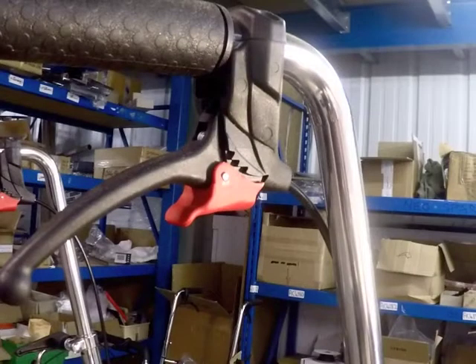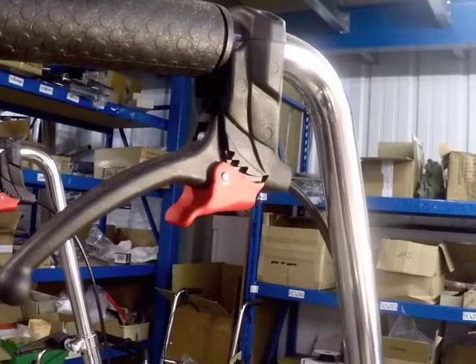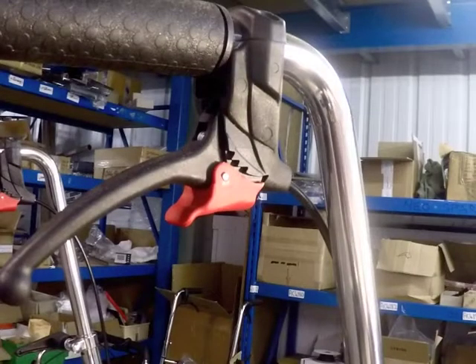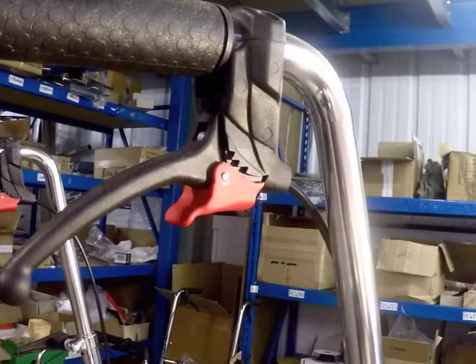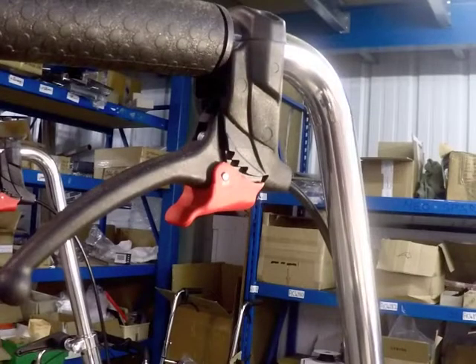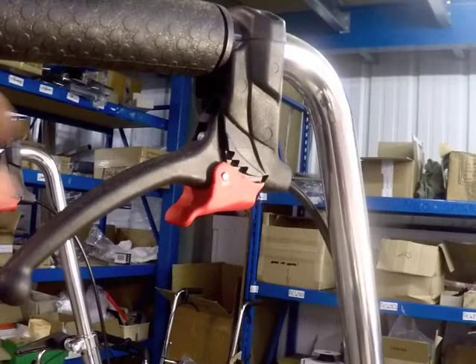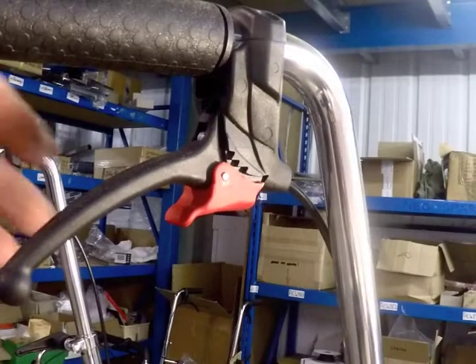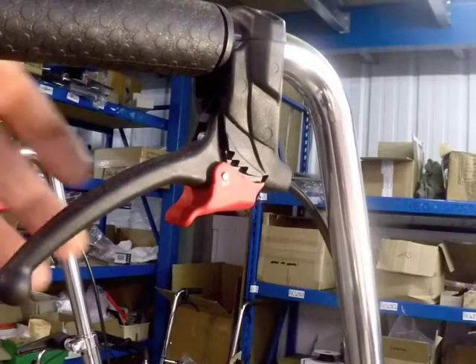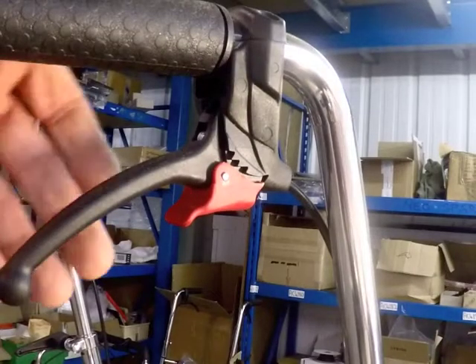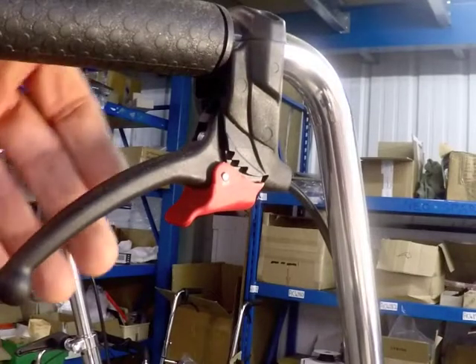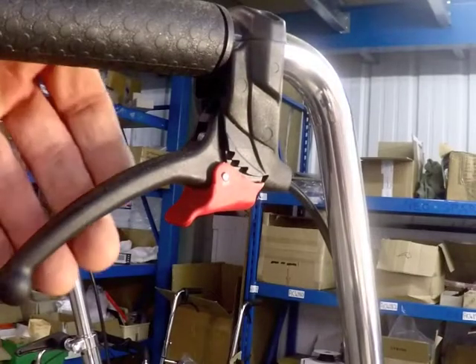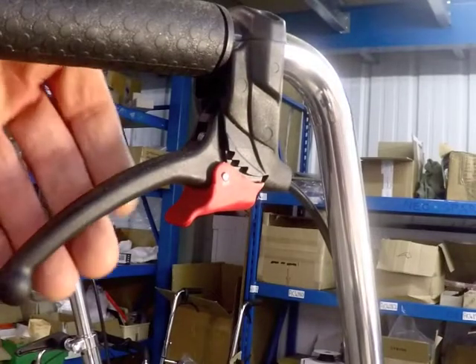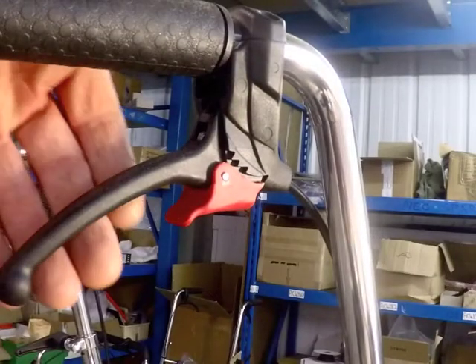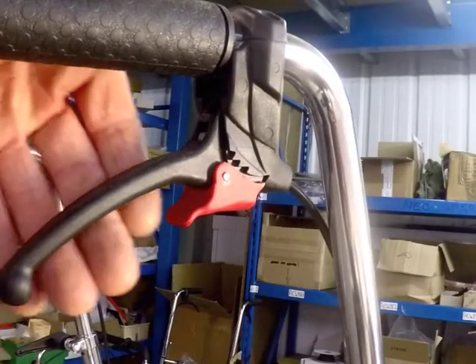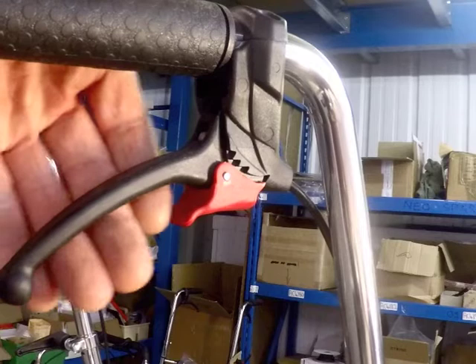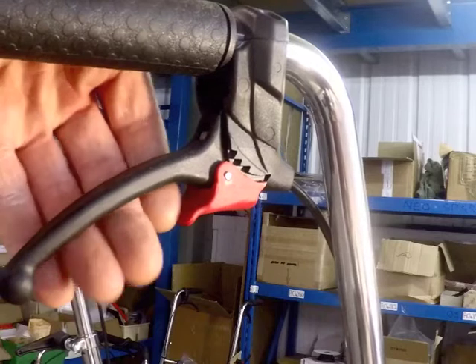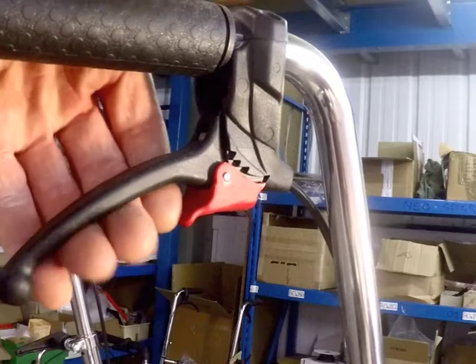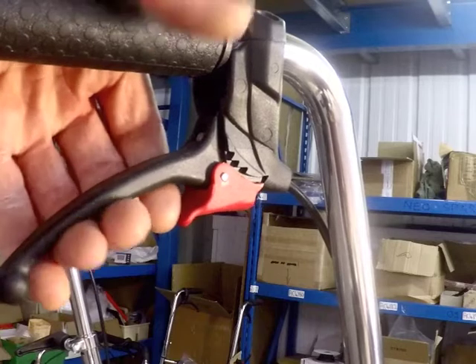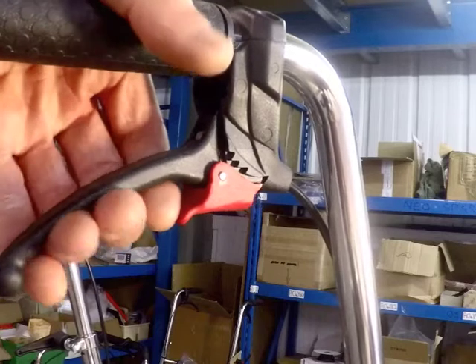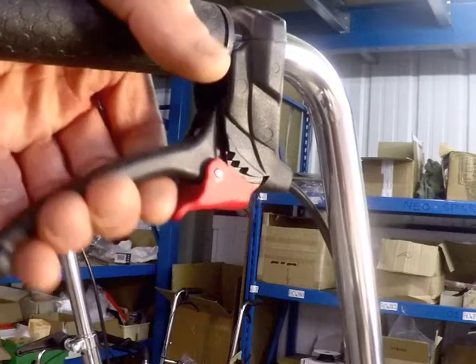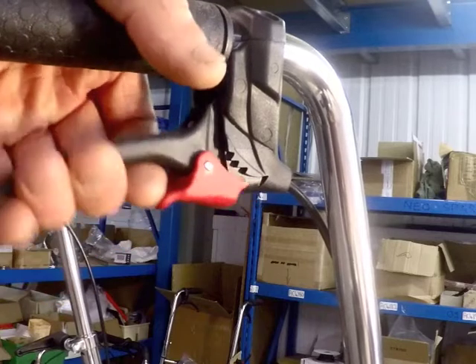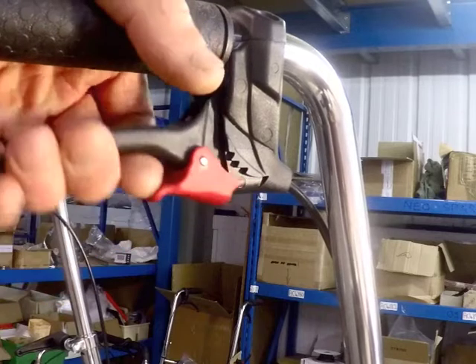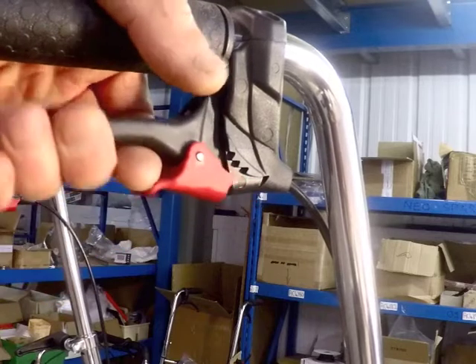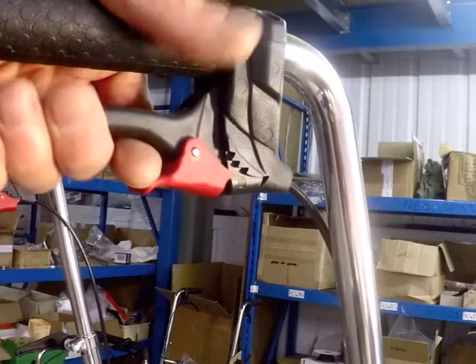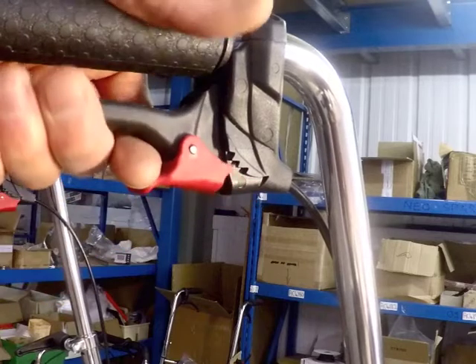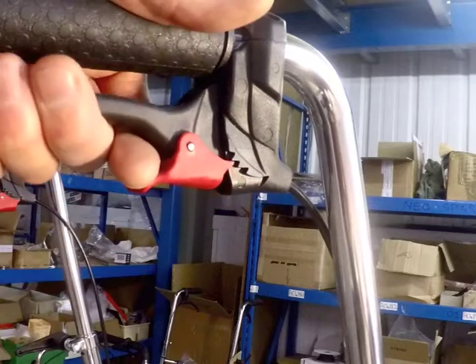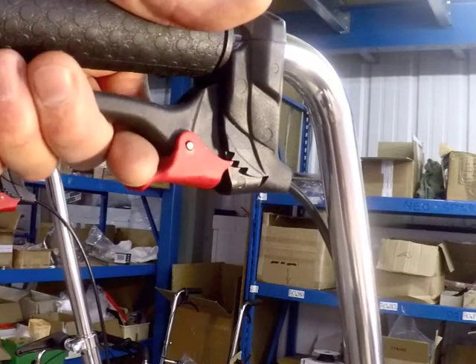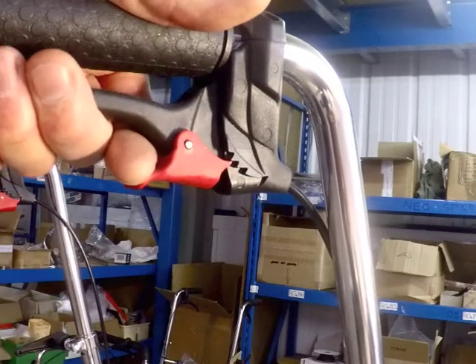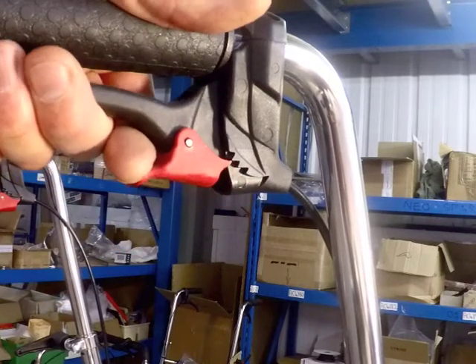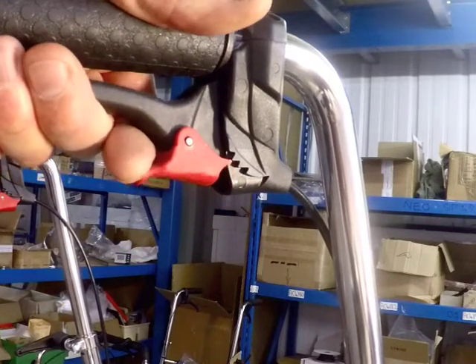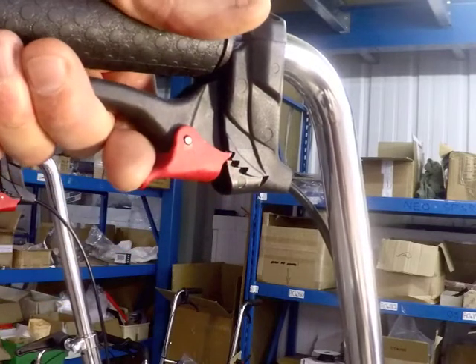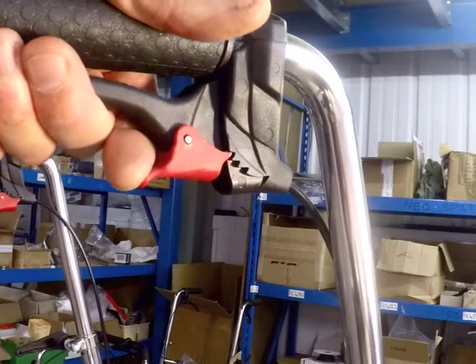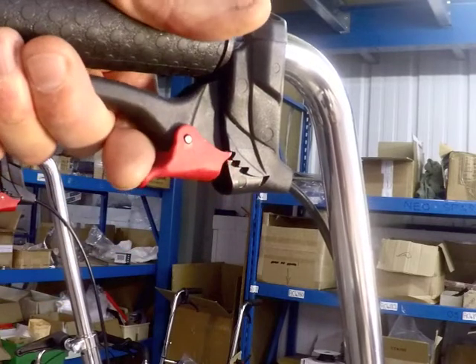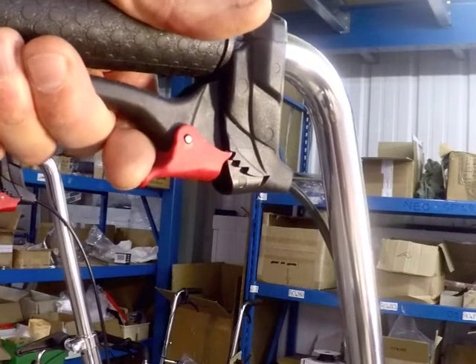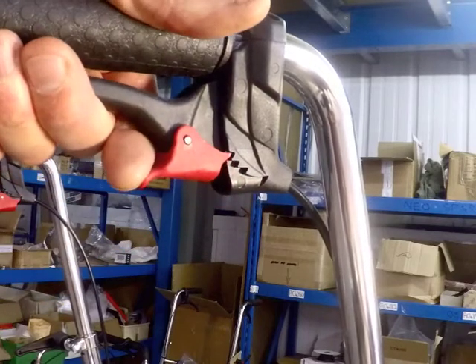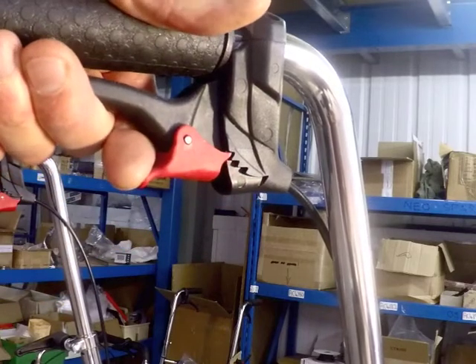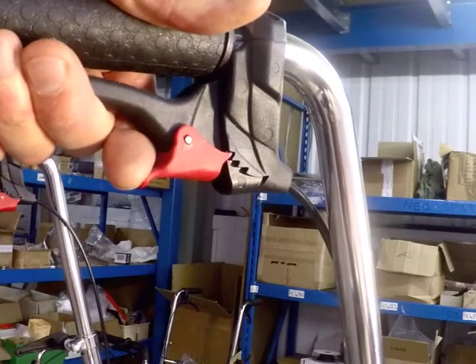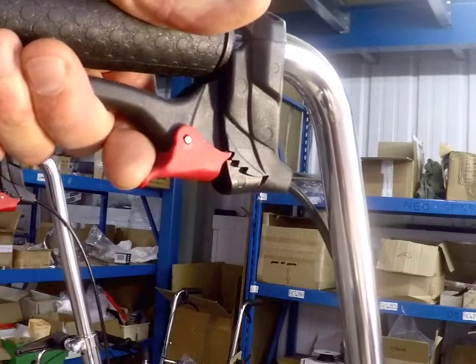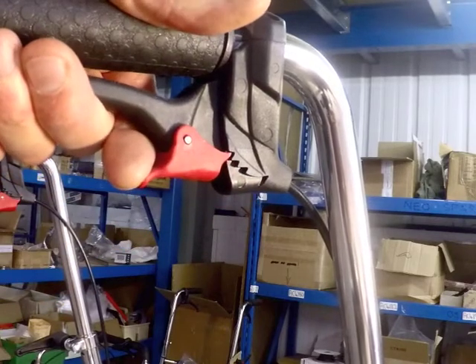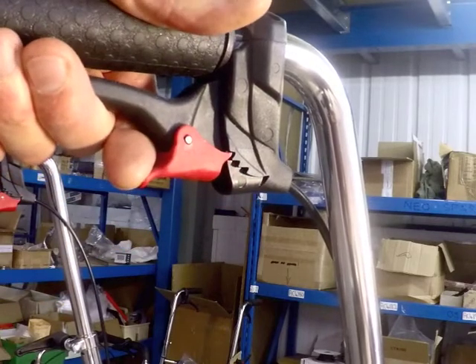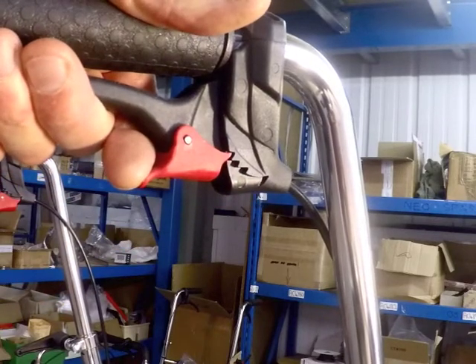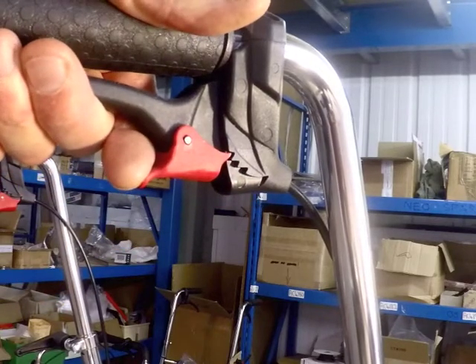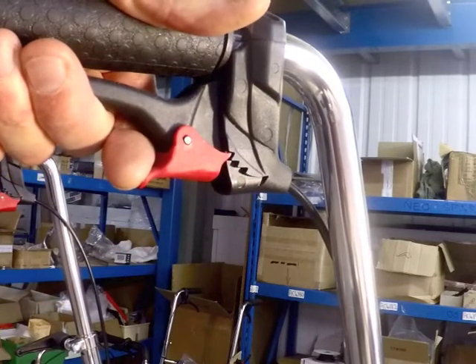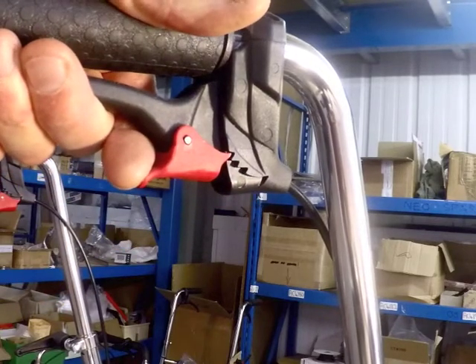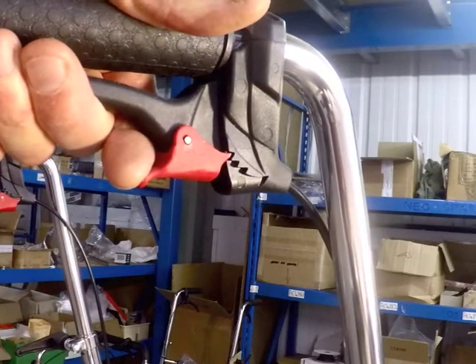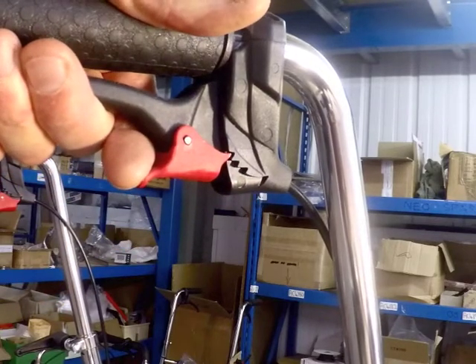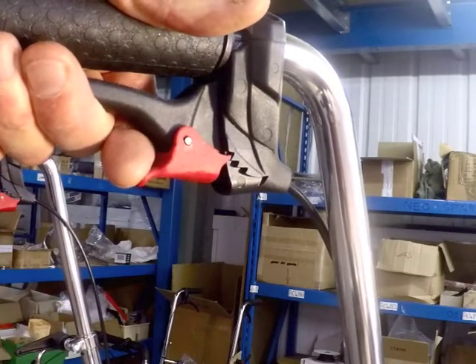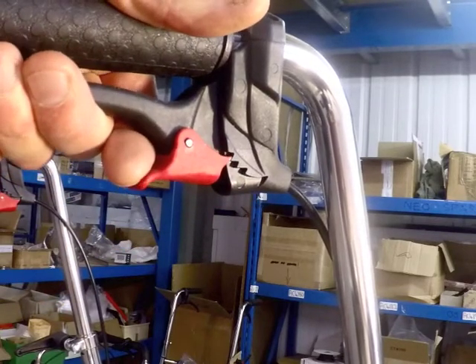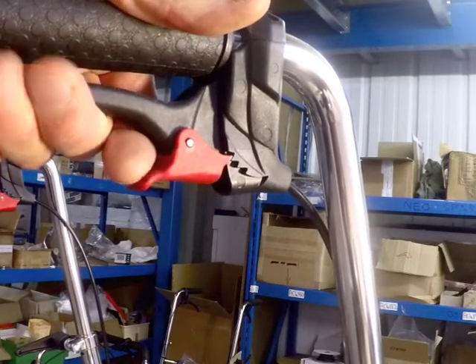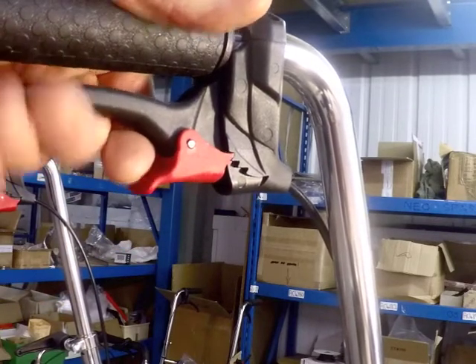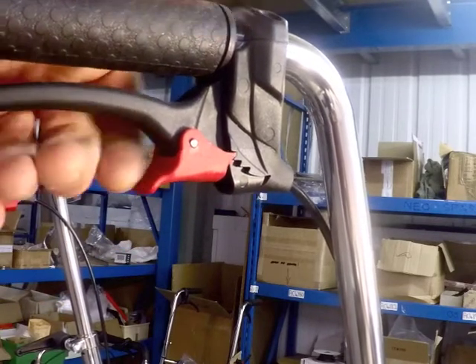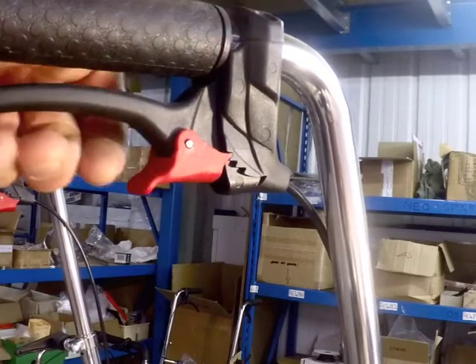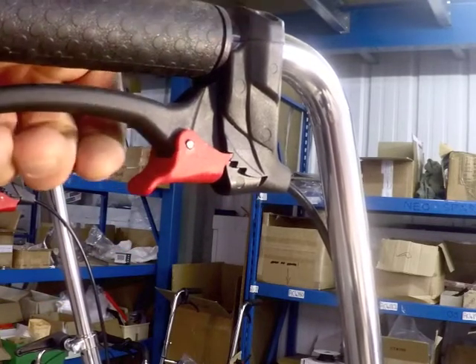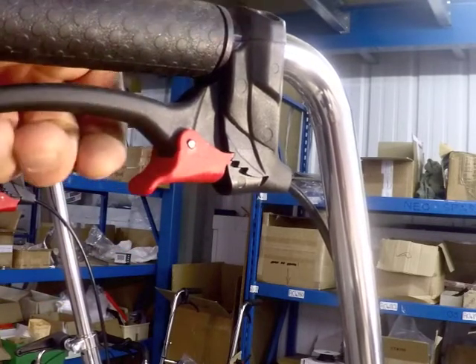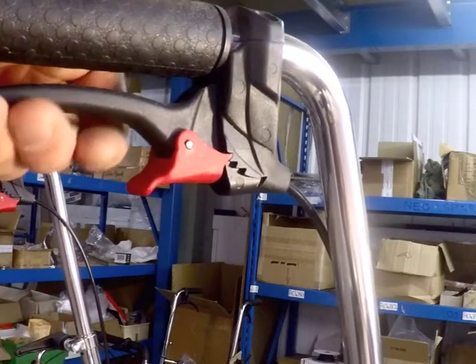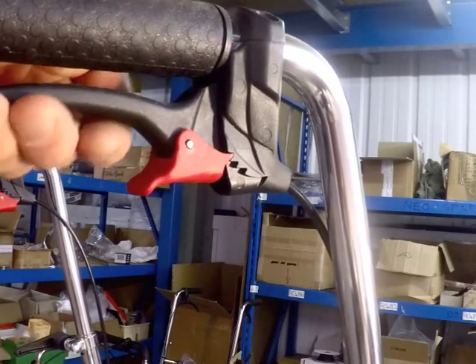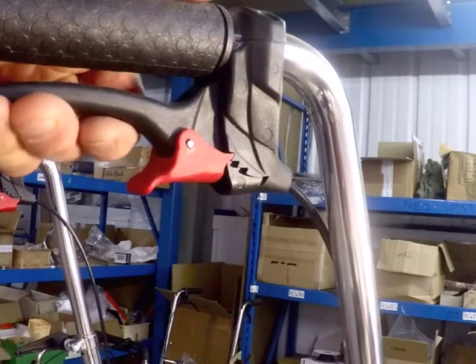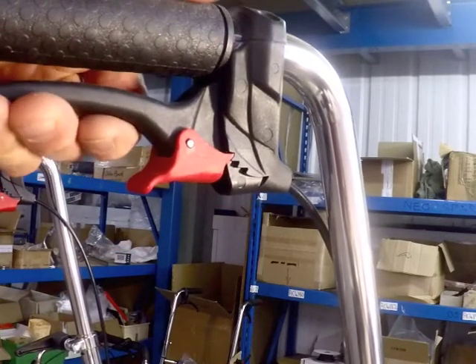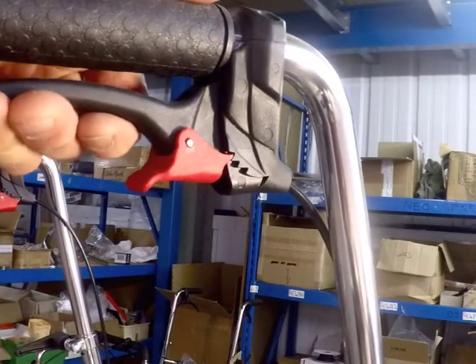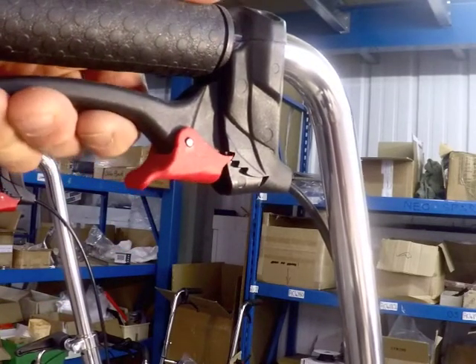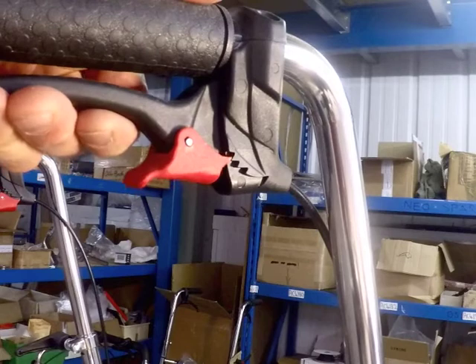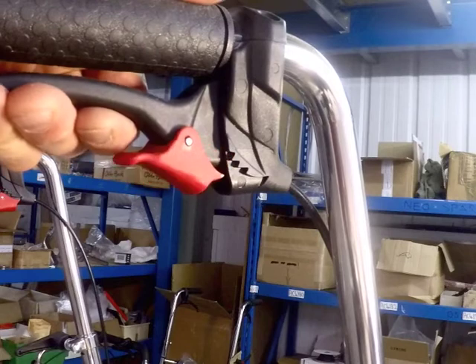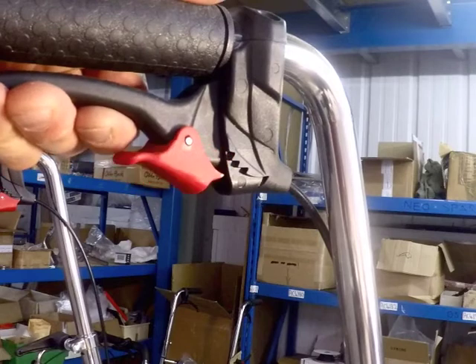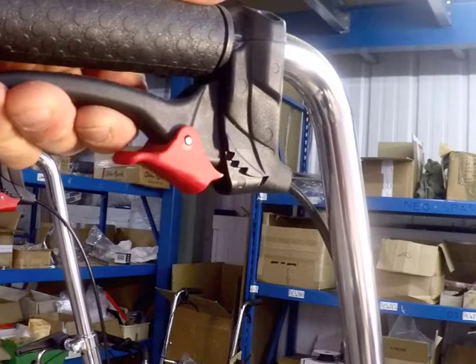If the ratchet levers can be pulled up any further than the second step on the ratchet, the brakes need adjusting.